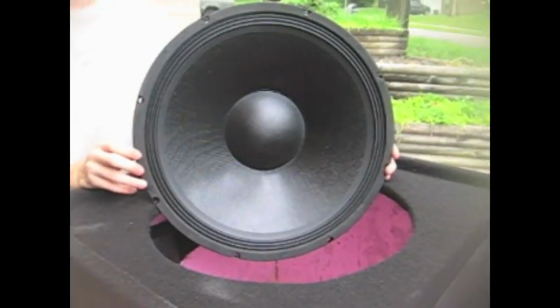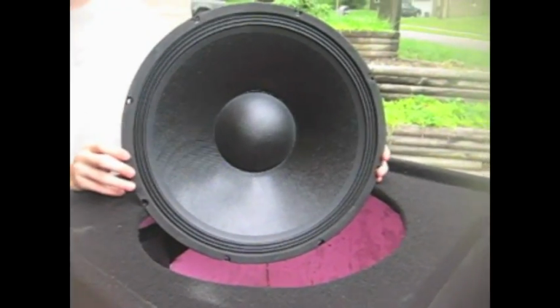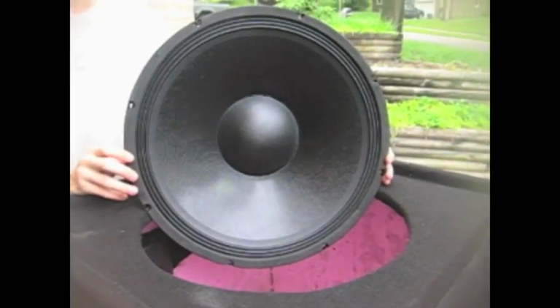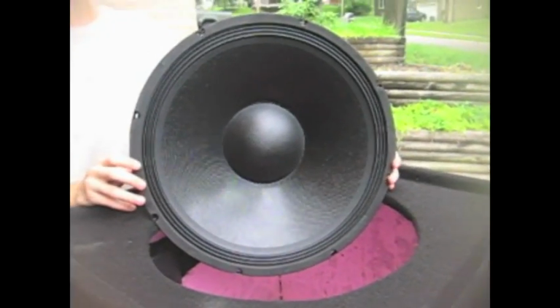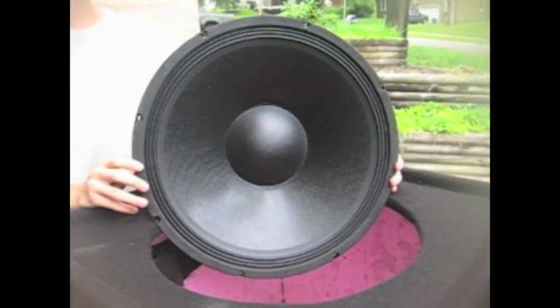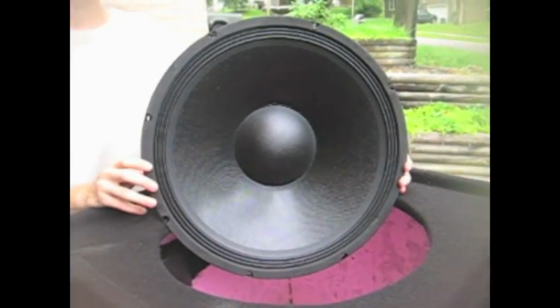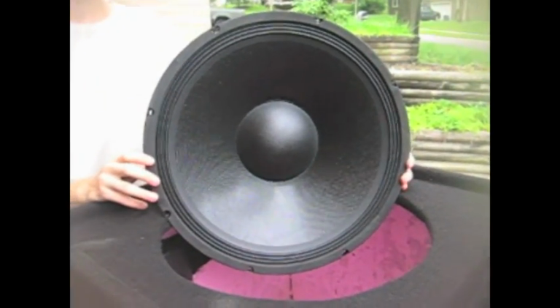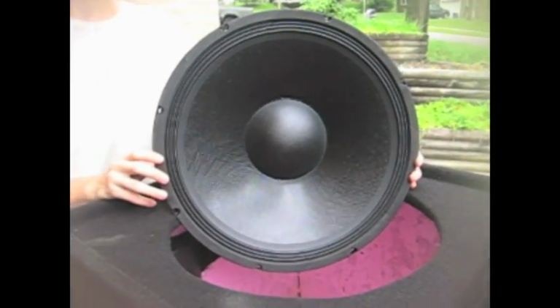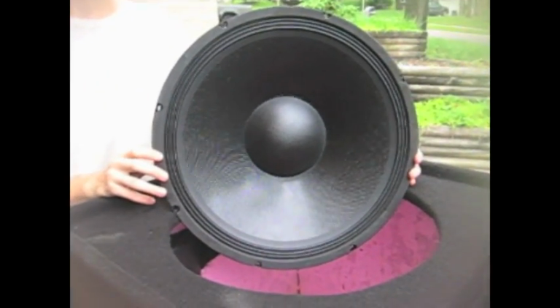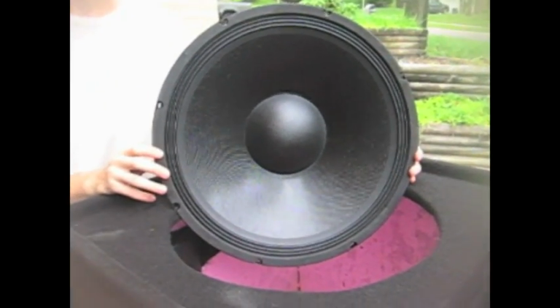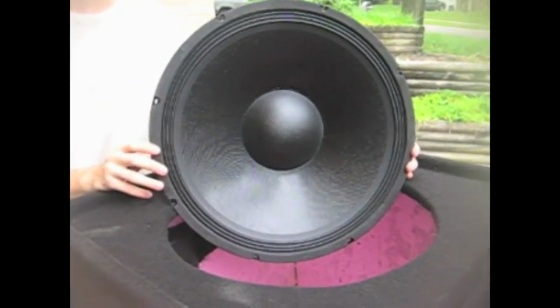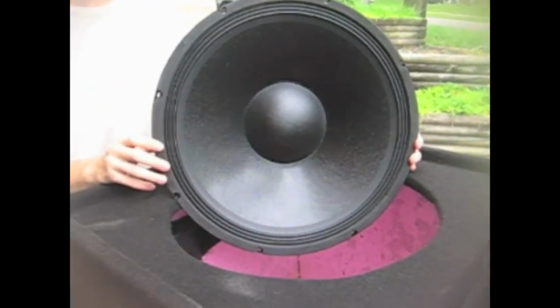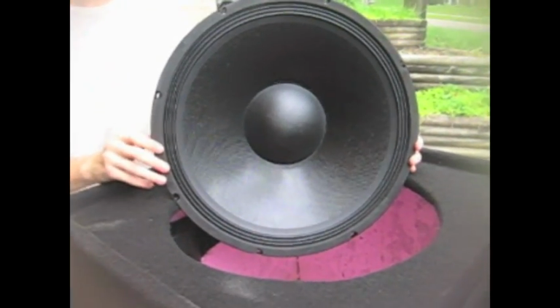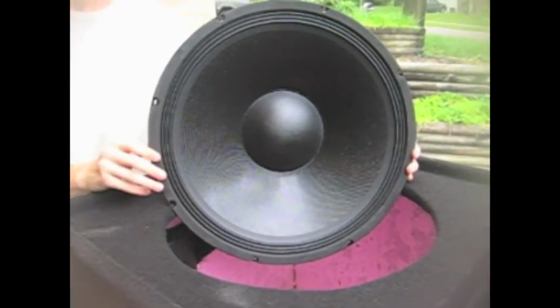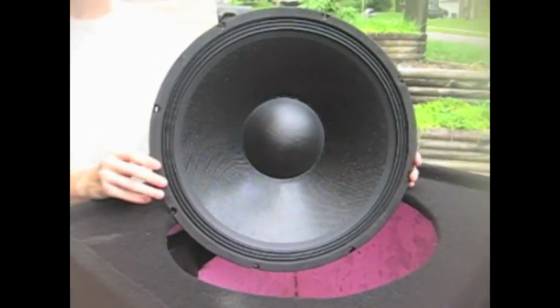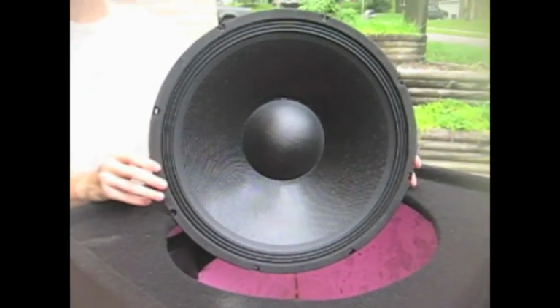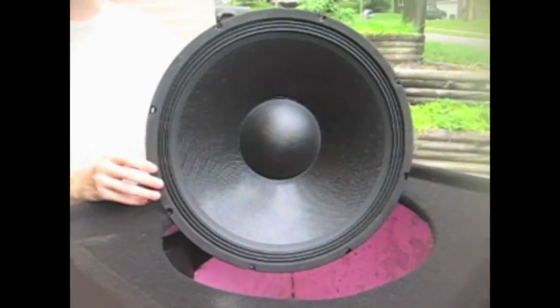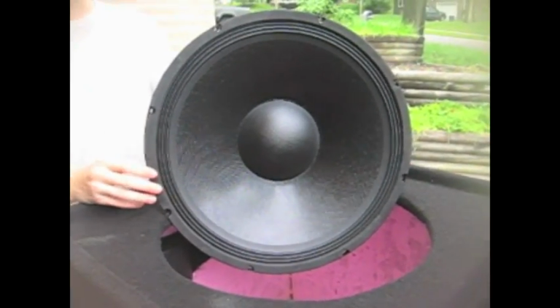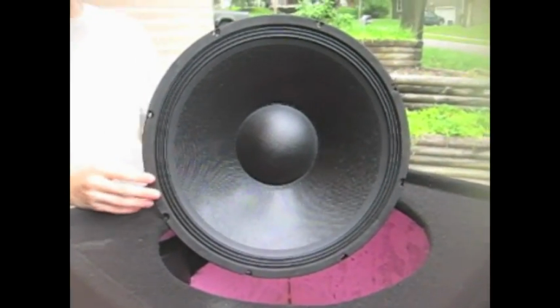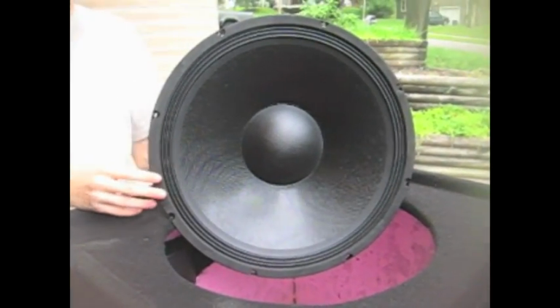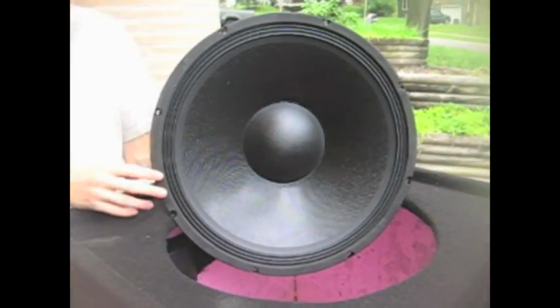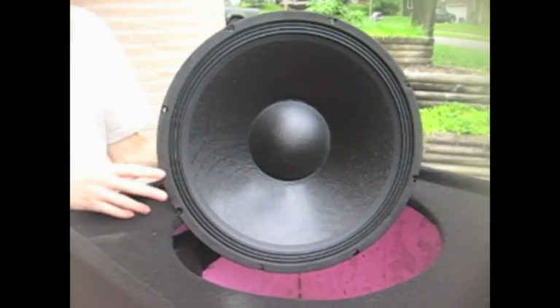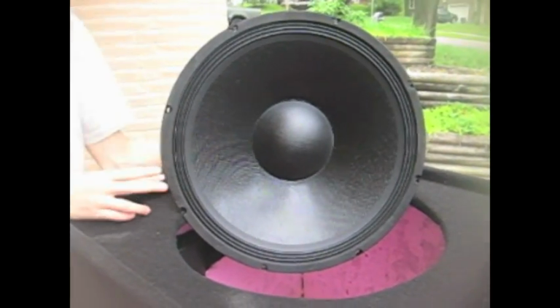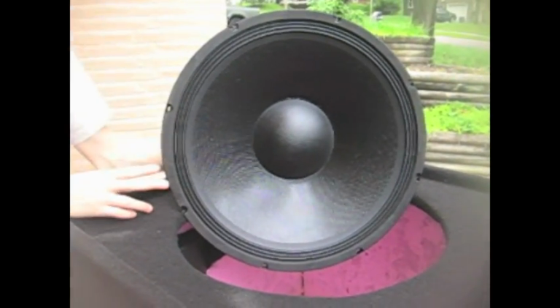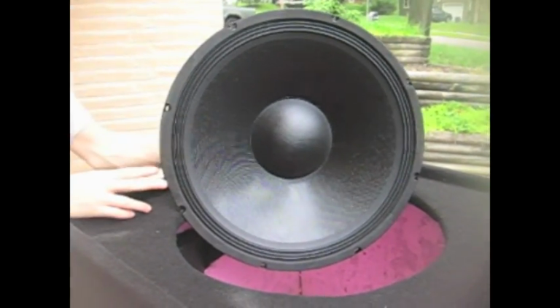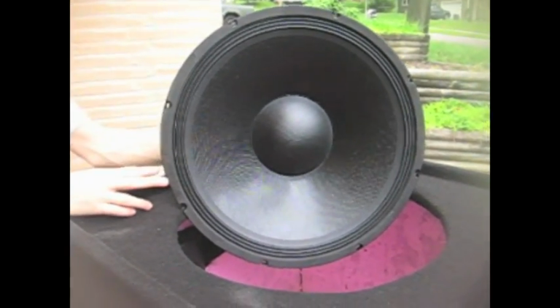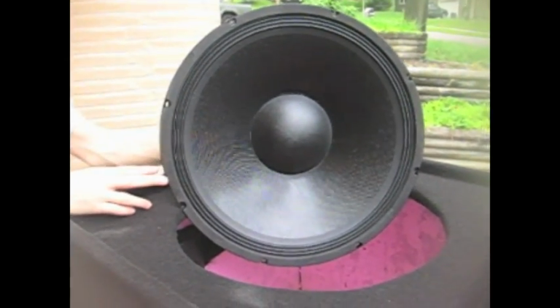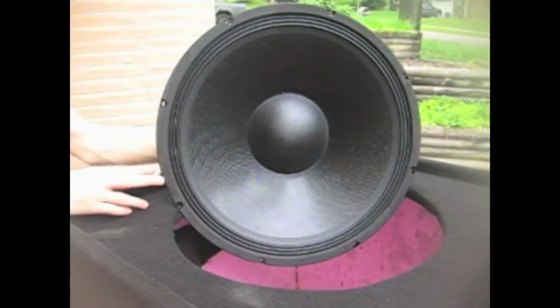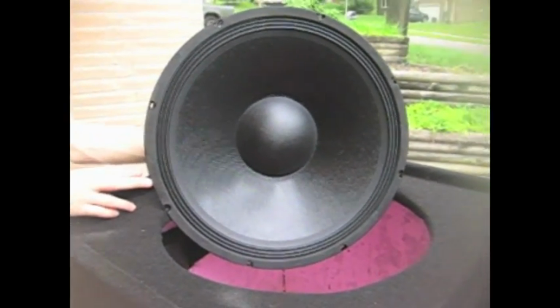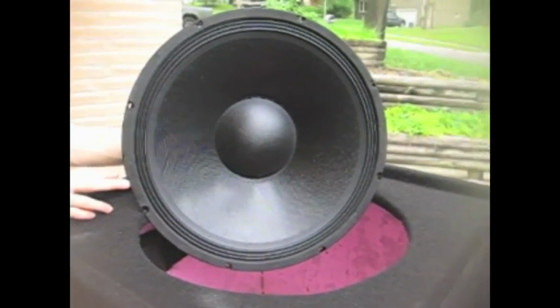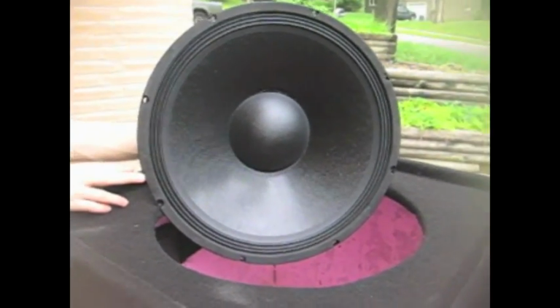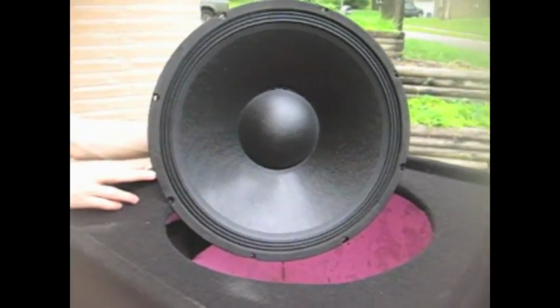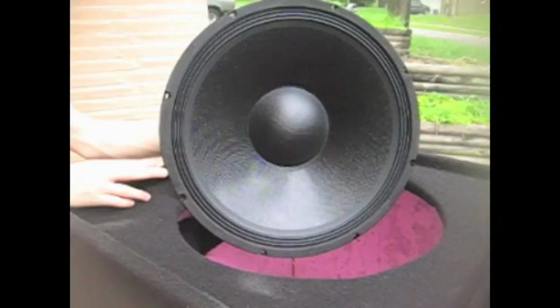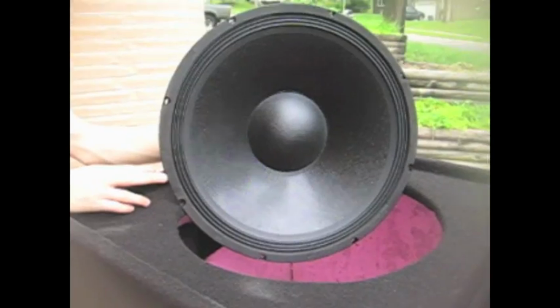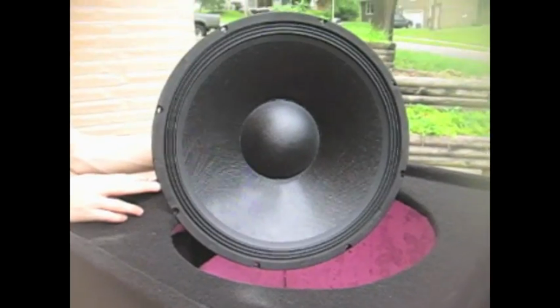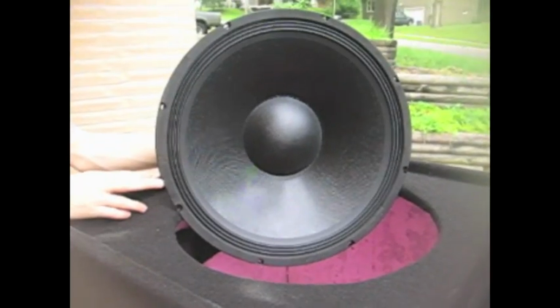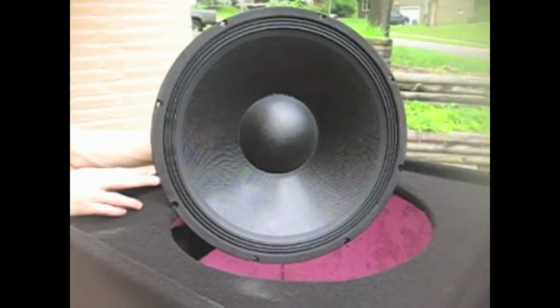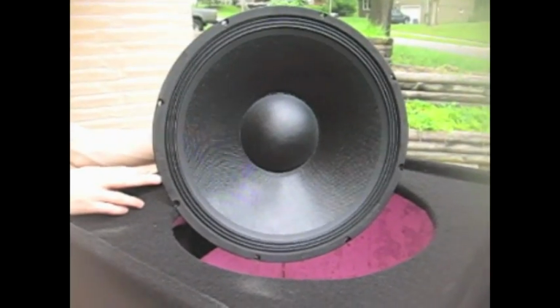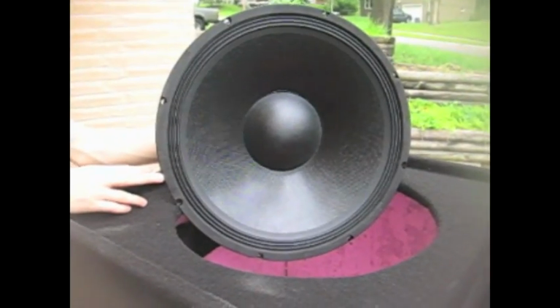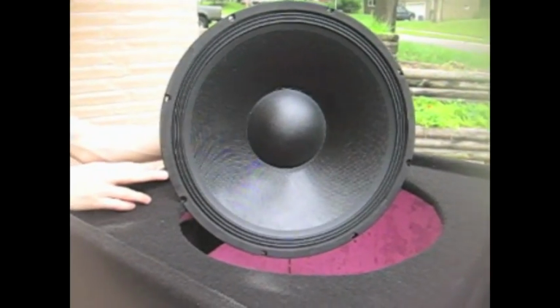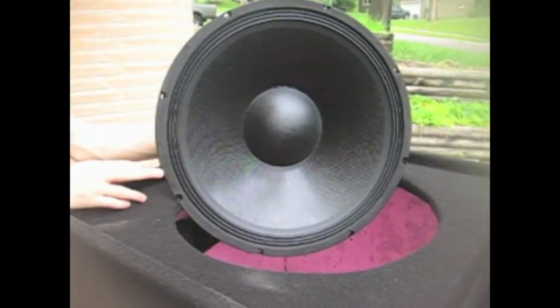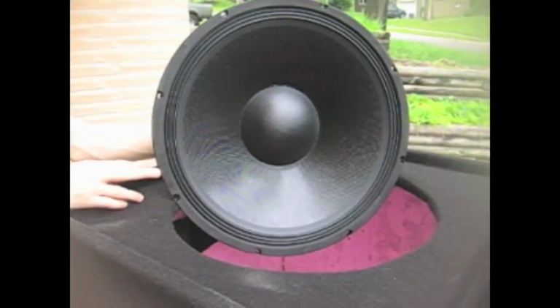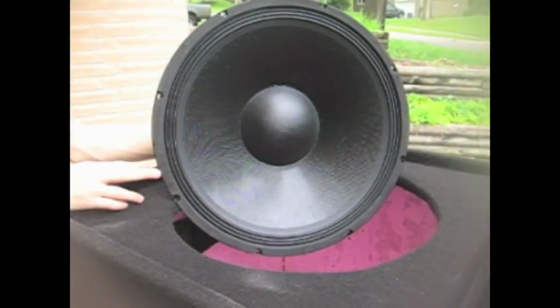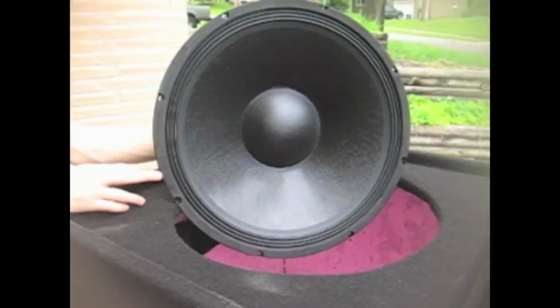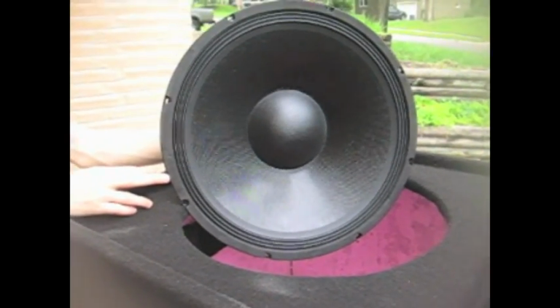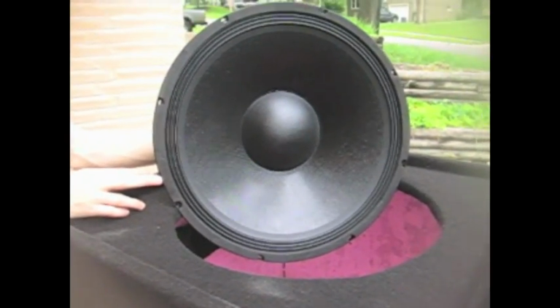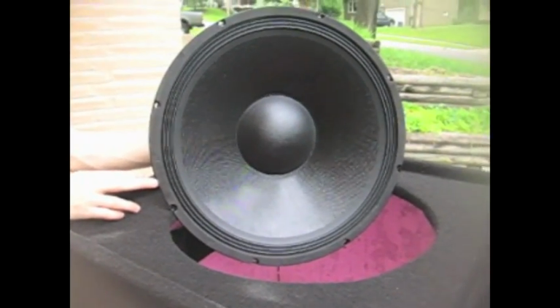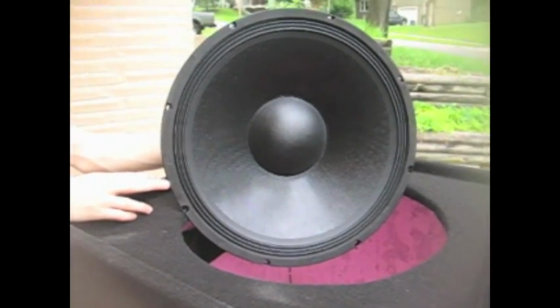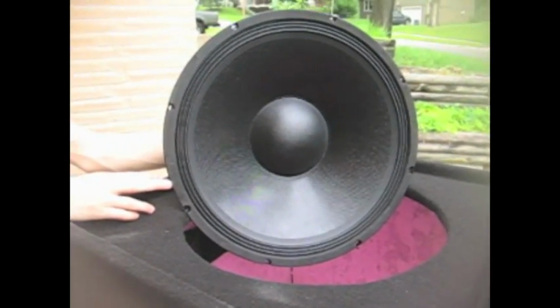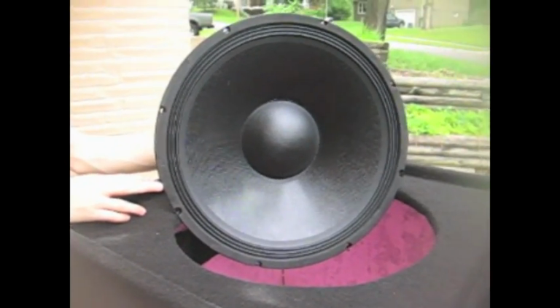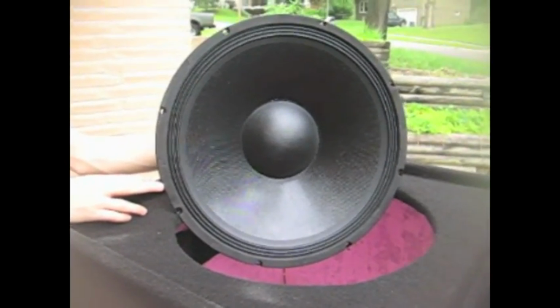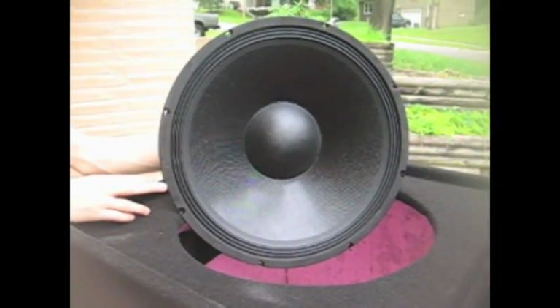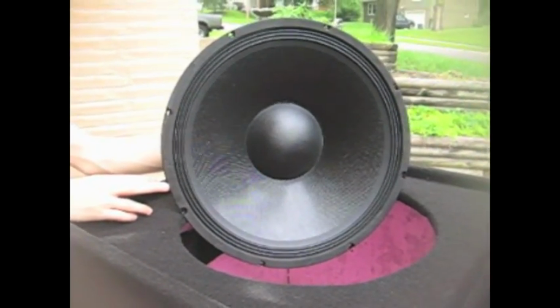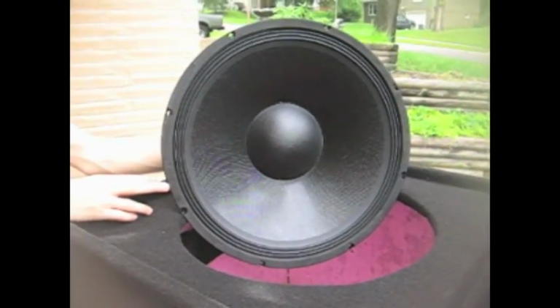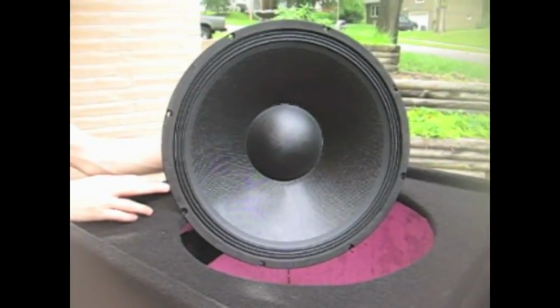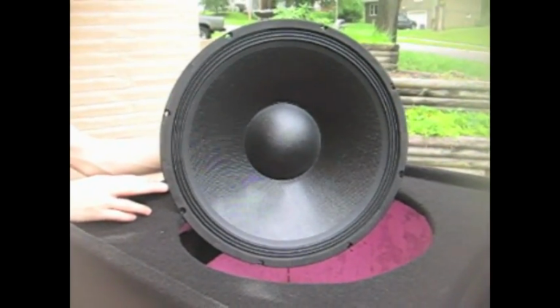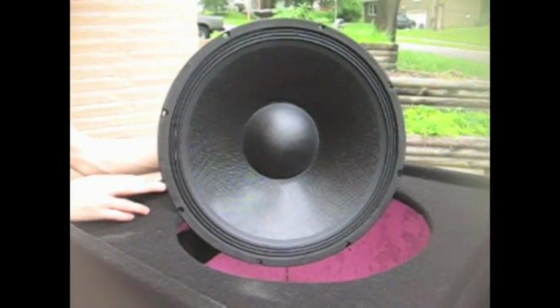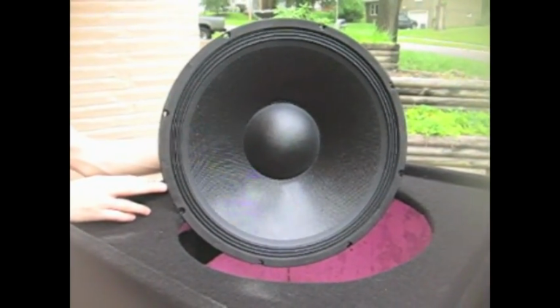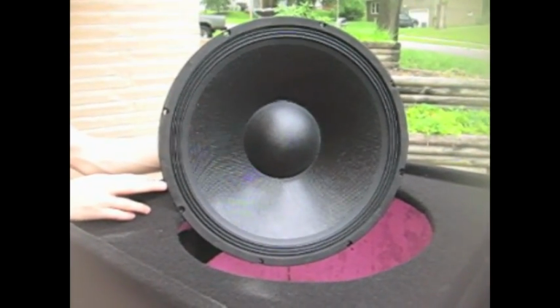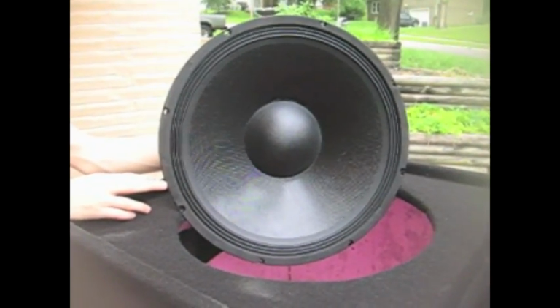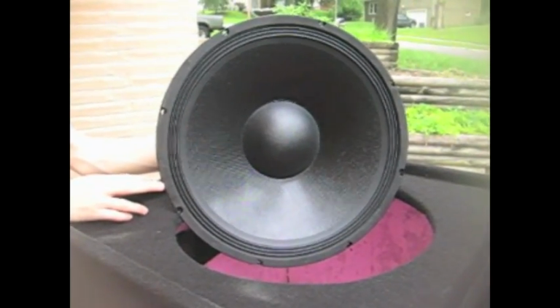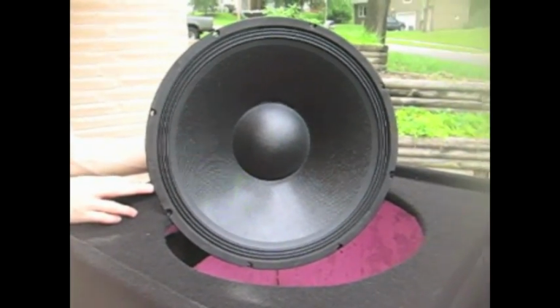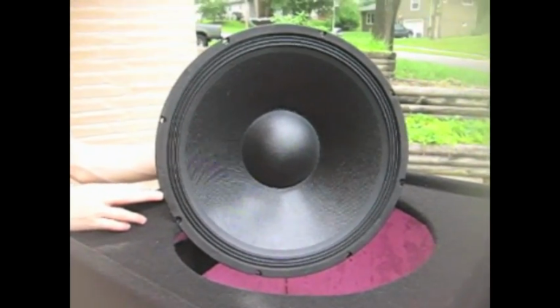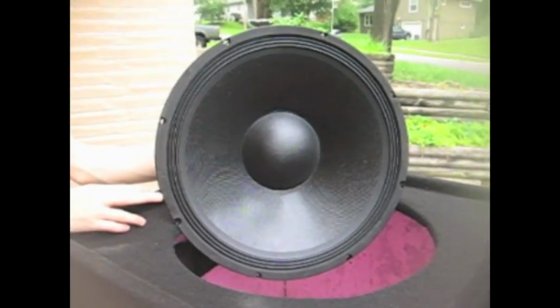All right, so this is our last step. Our woofers came today, so we're going to install them. You can see here we have our 18-inch woofer.